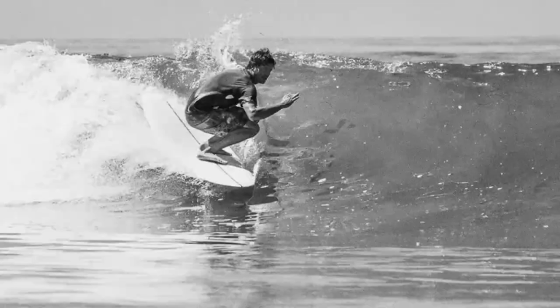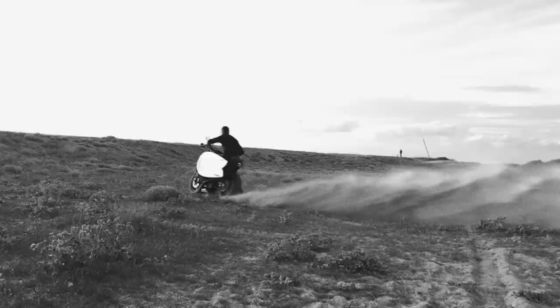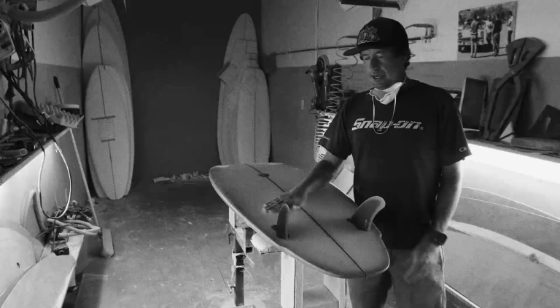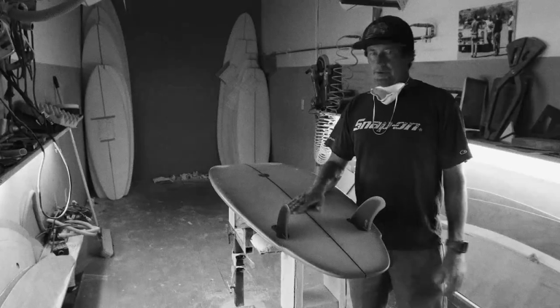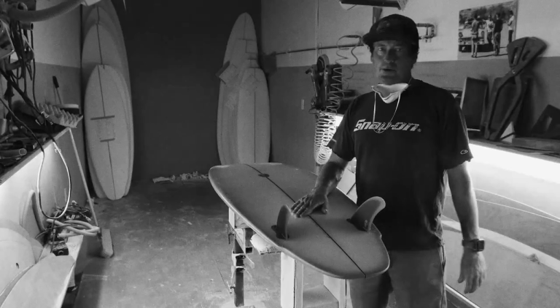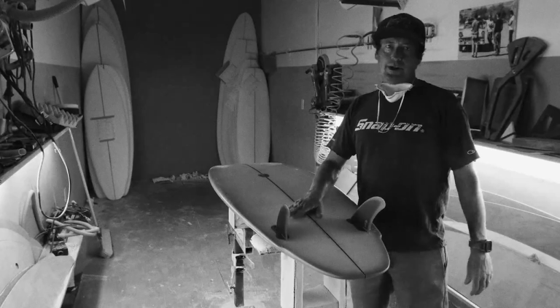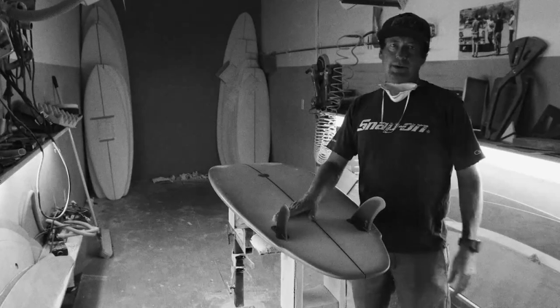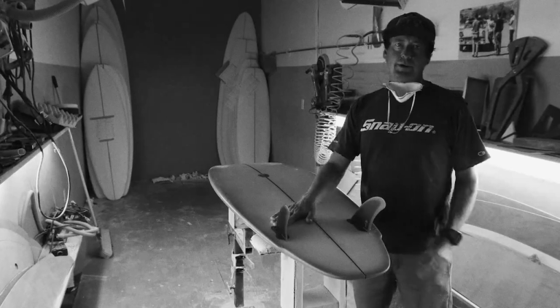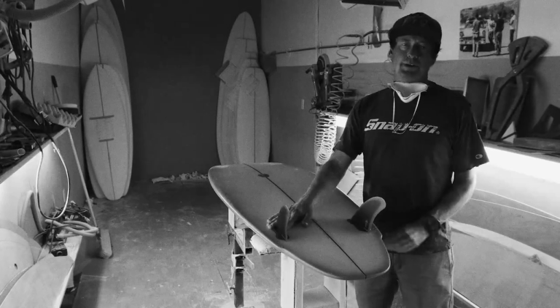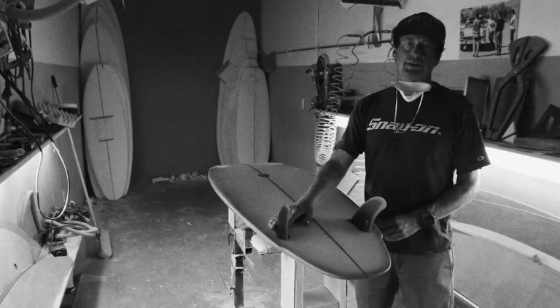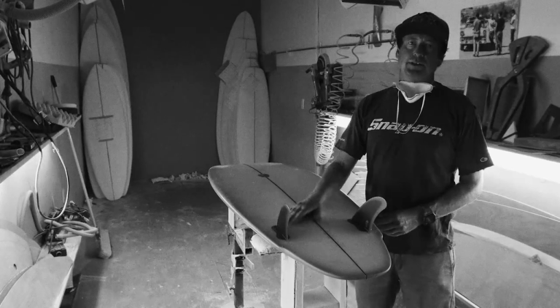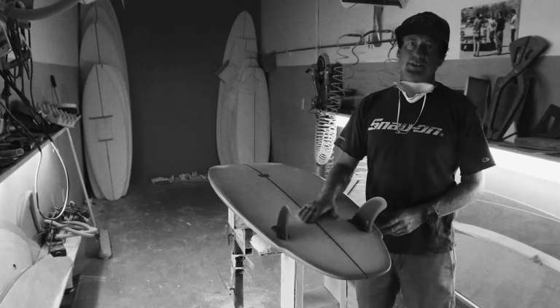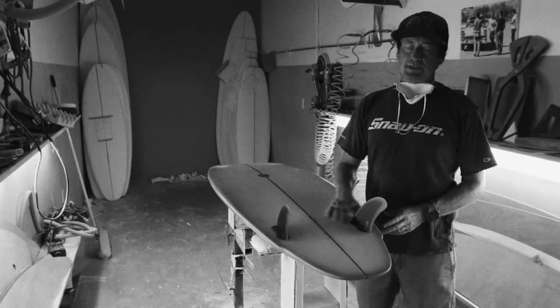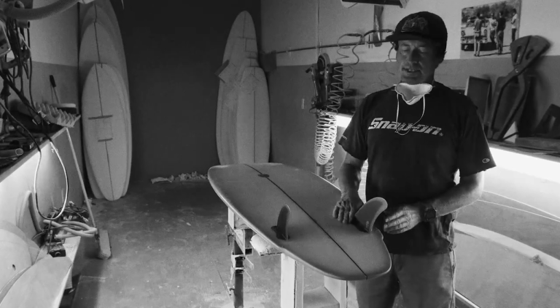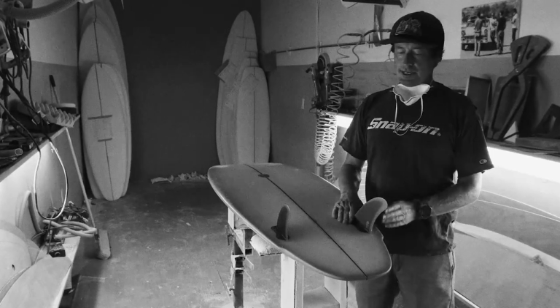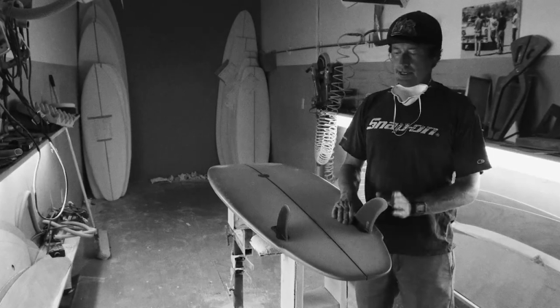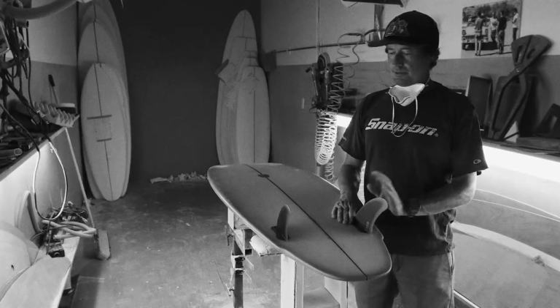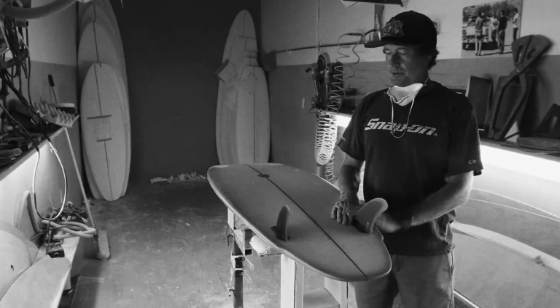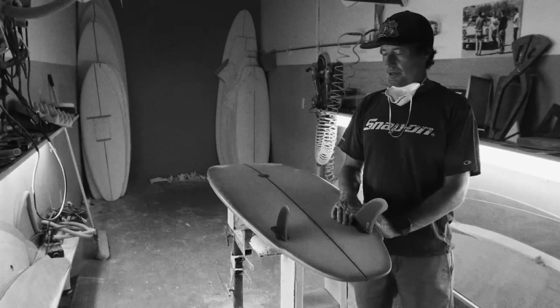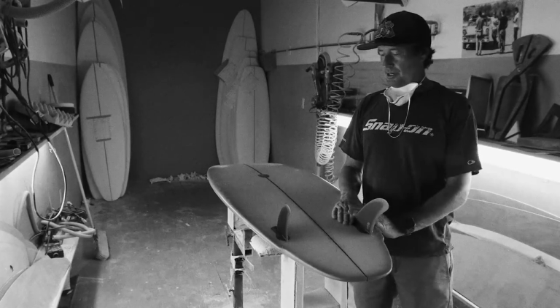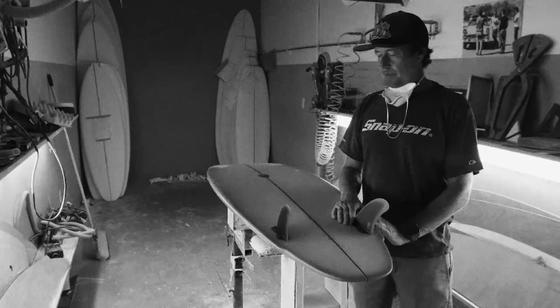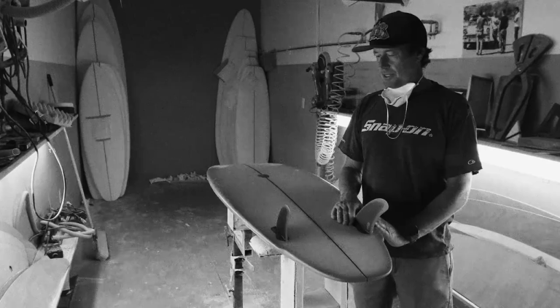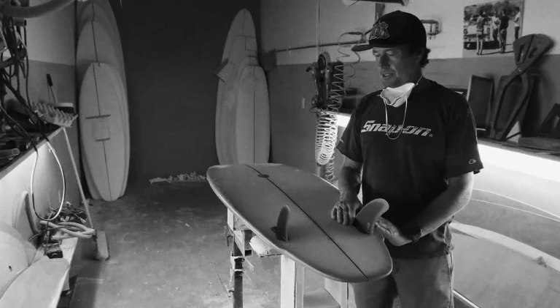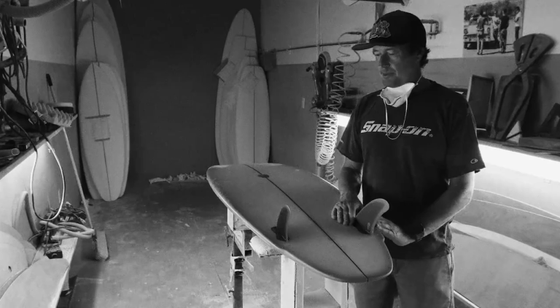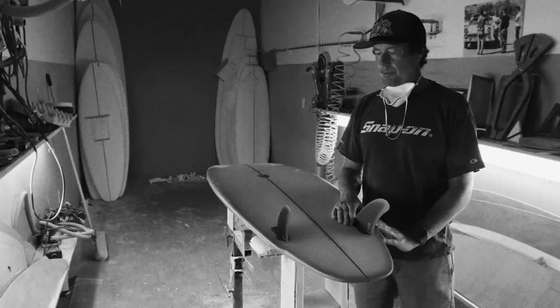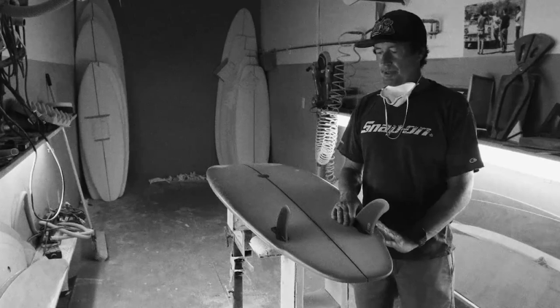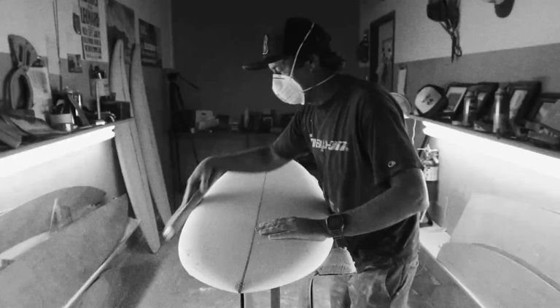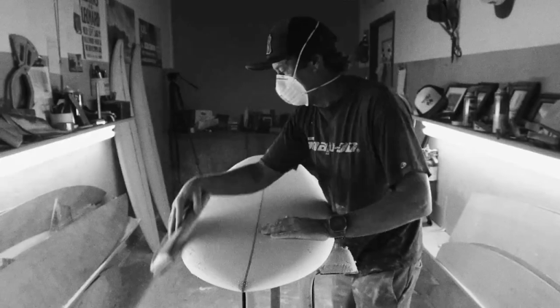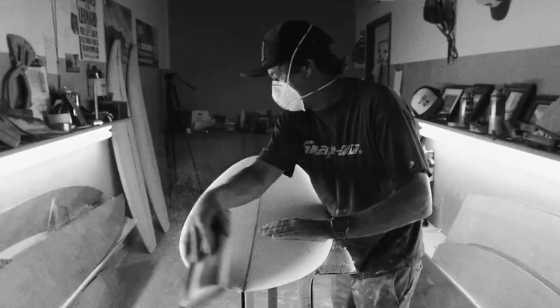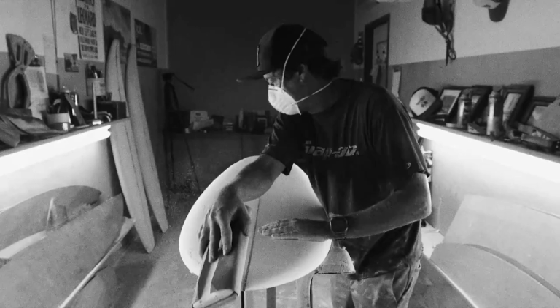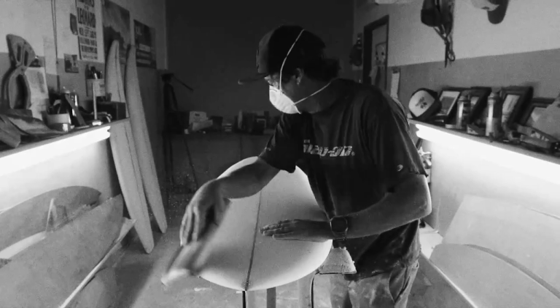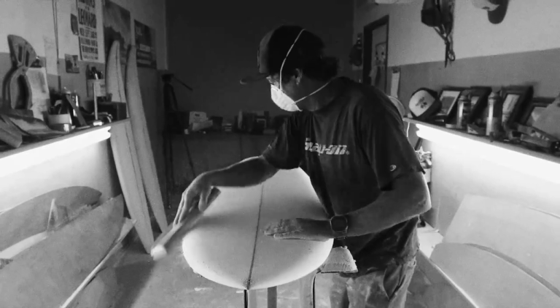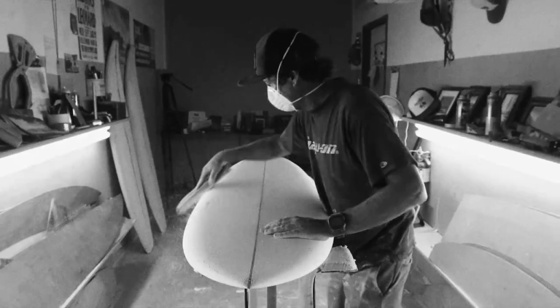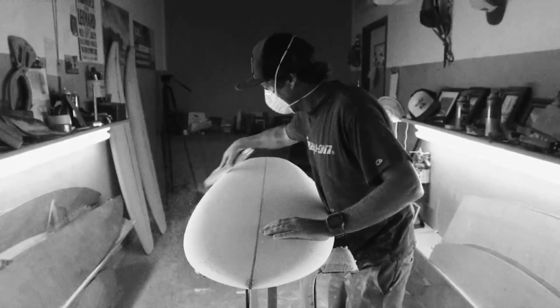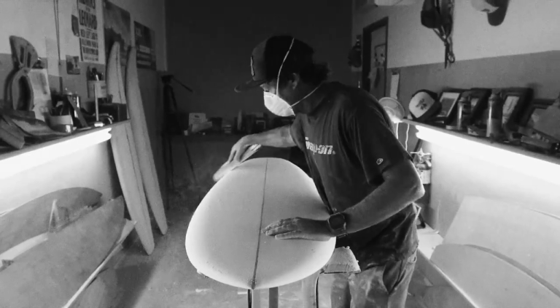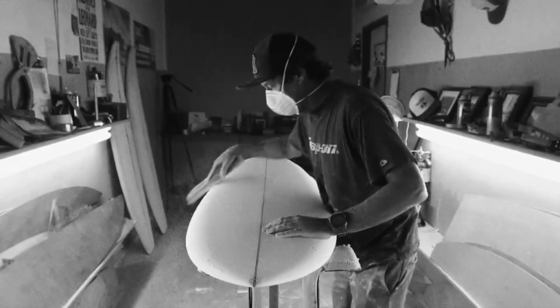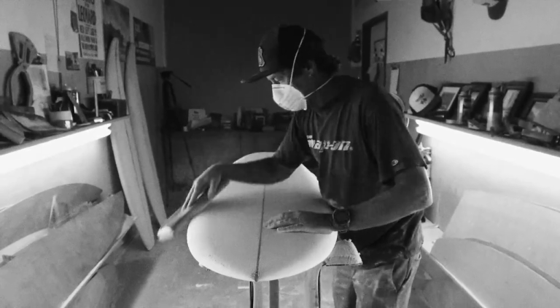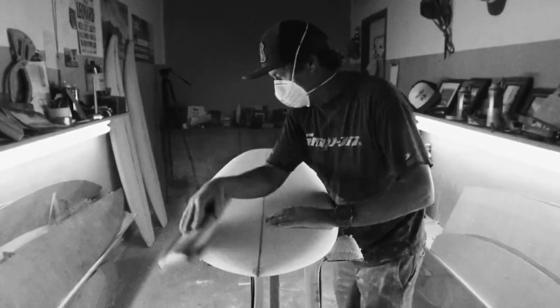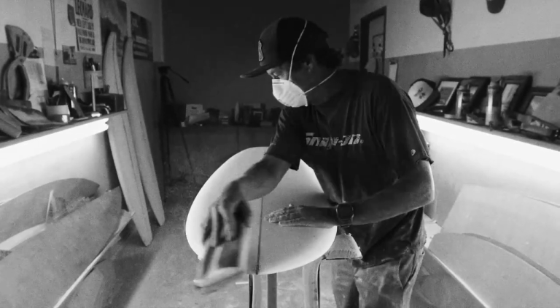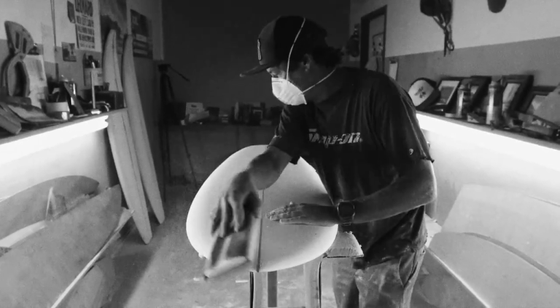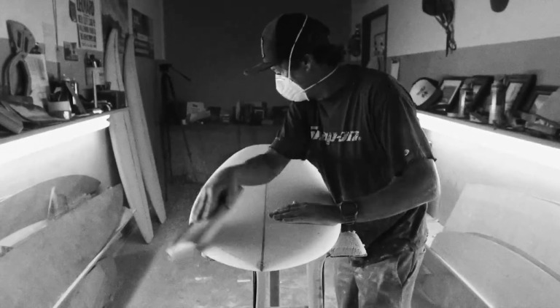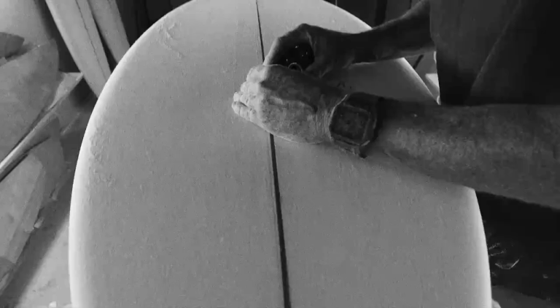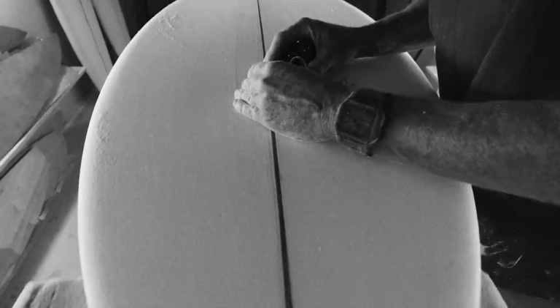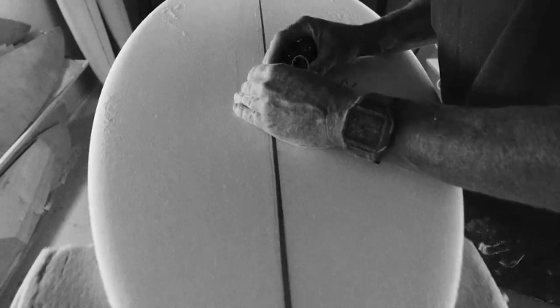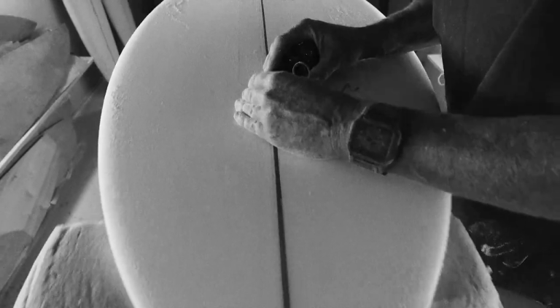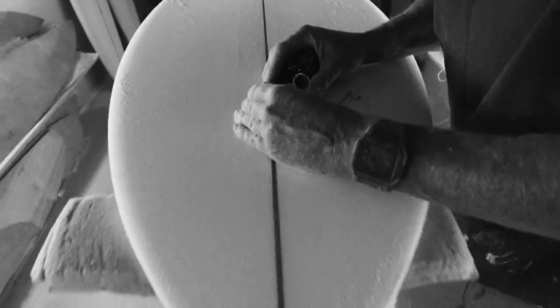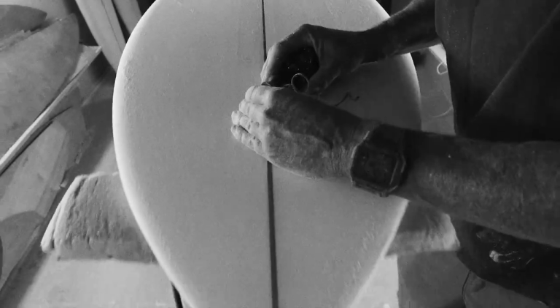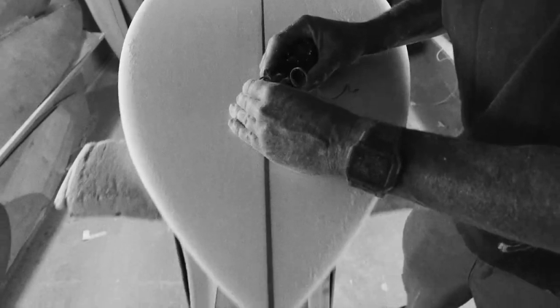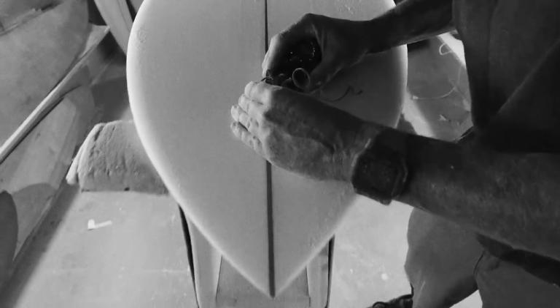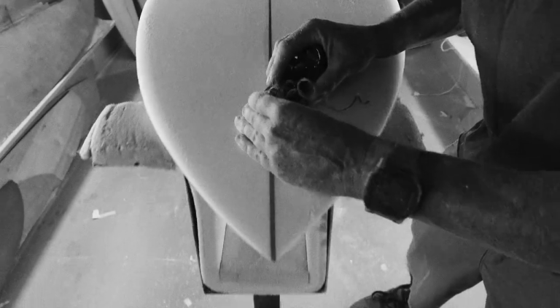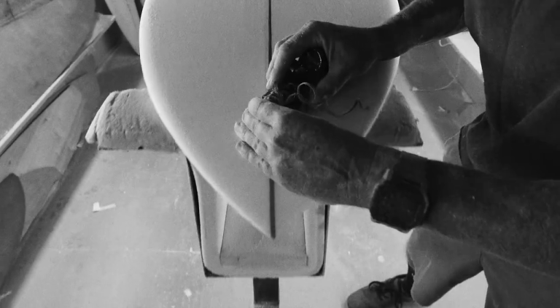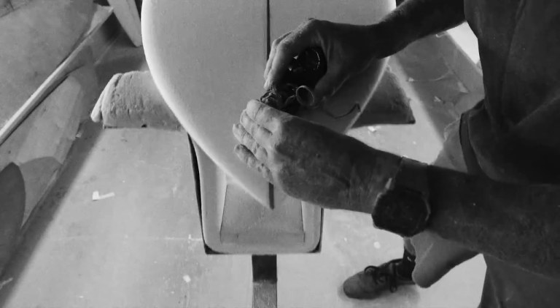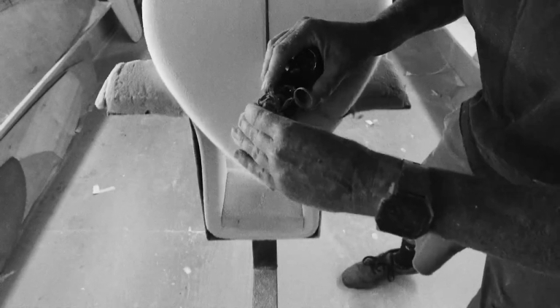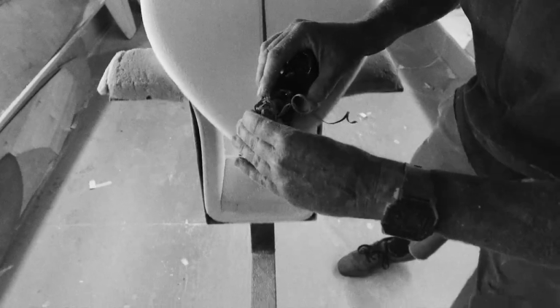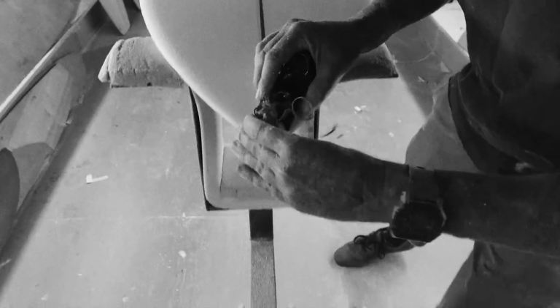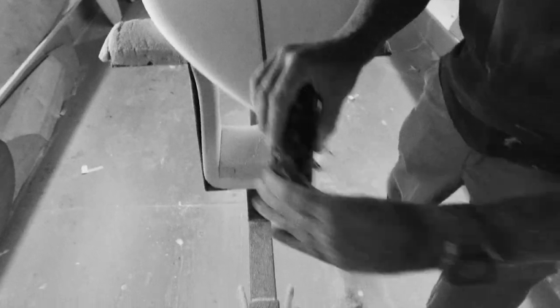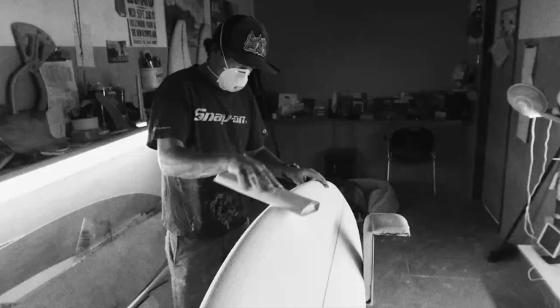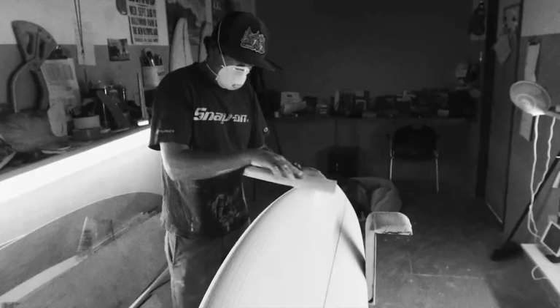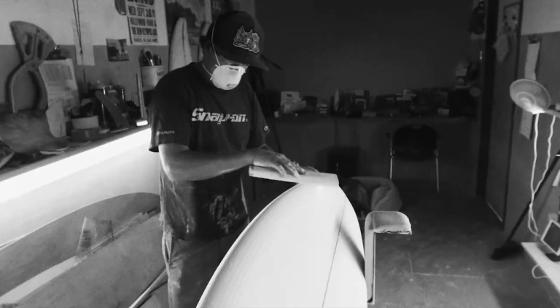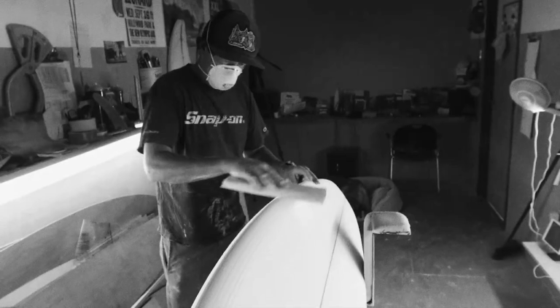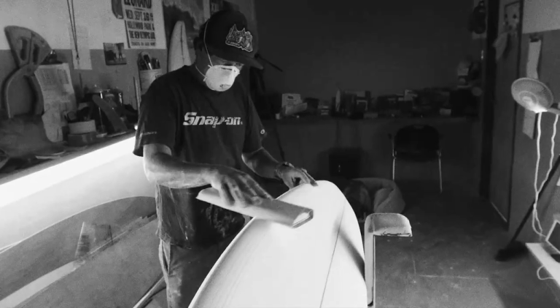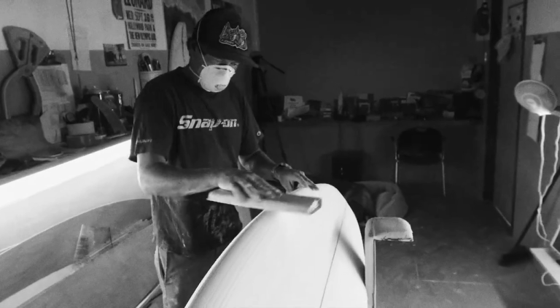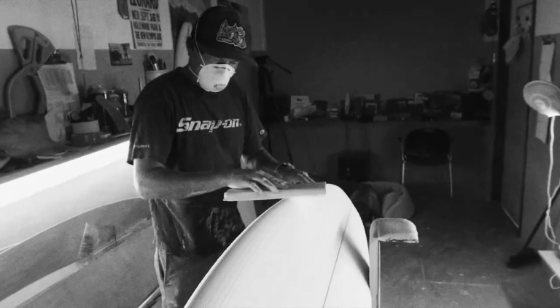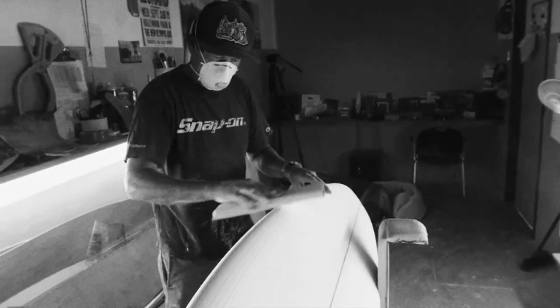Hey everyone, I'm Chris Christensen. We're in my shaping bay down here in San Diego. This is my 27th year of shaping surfboards.